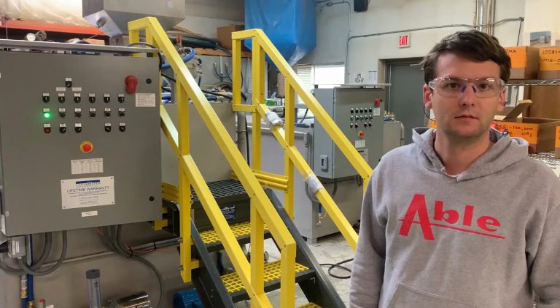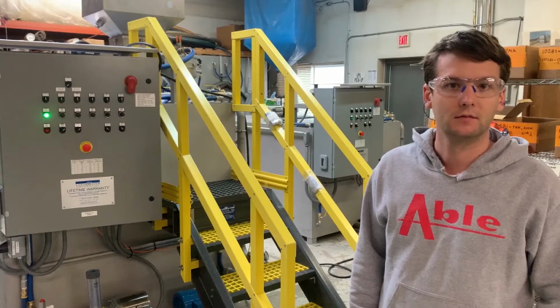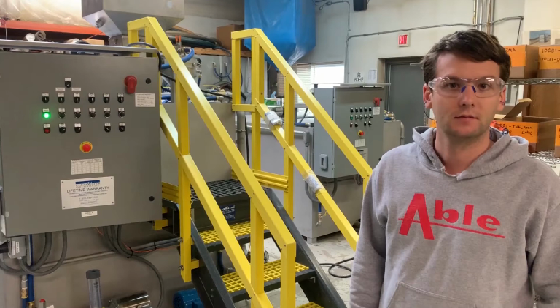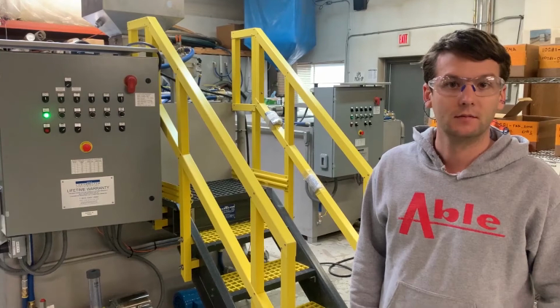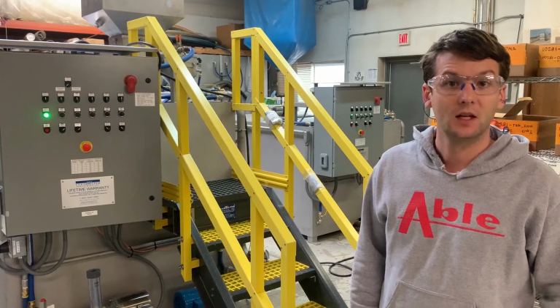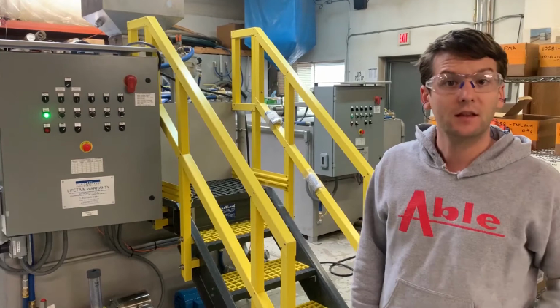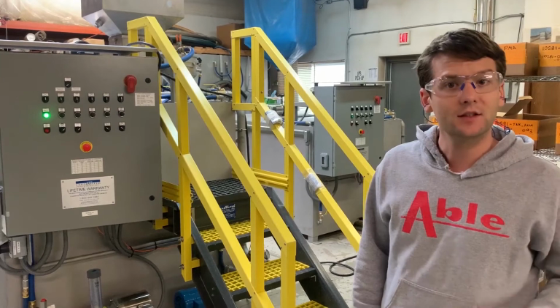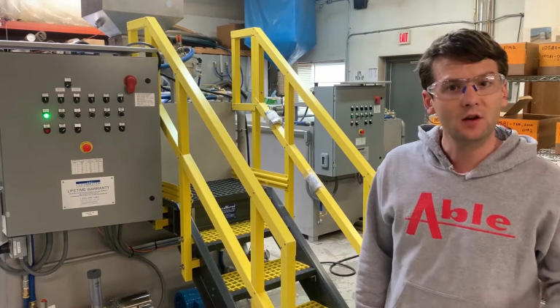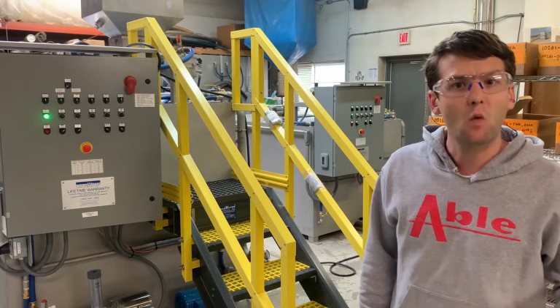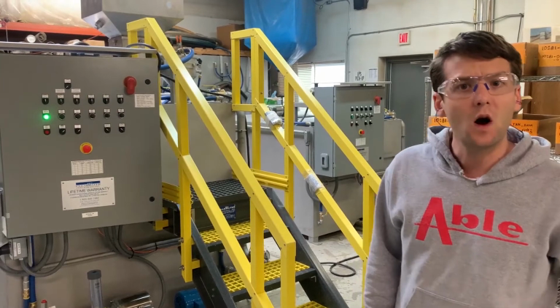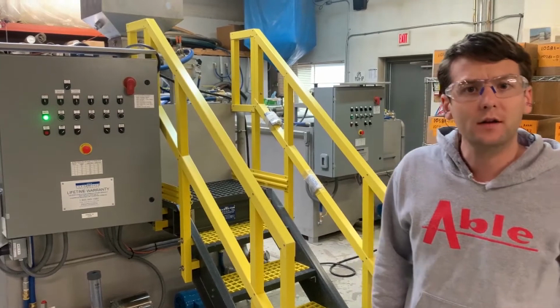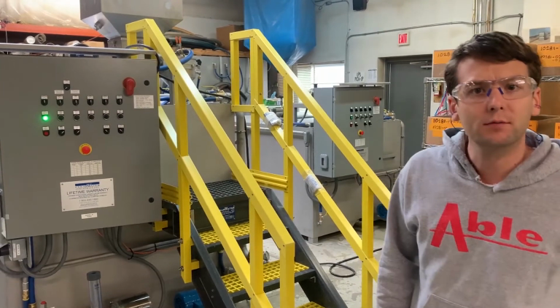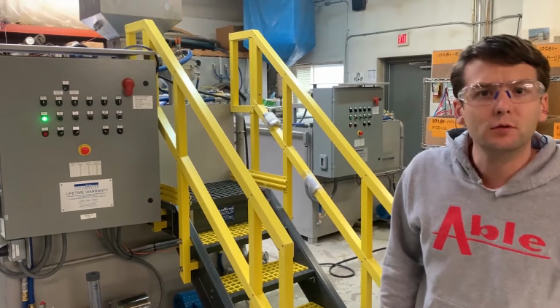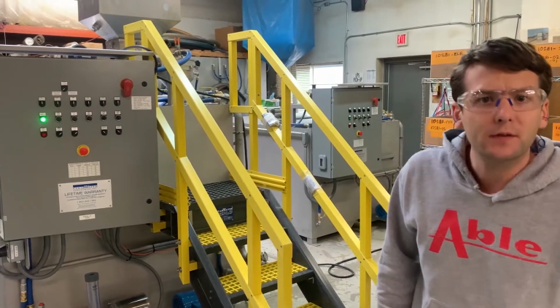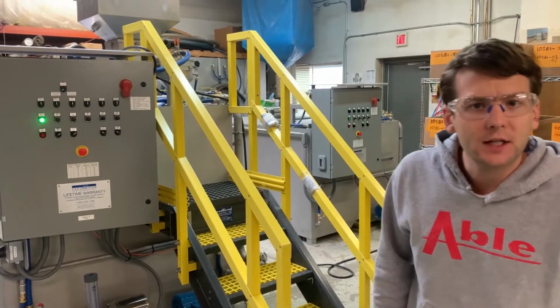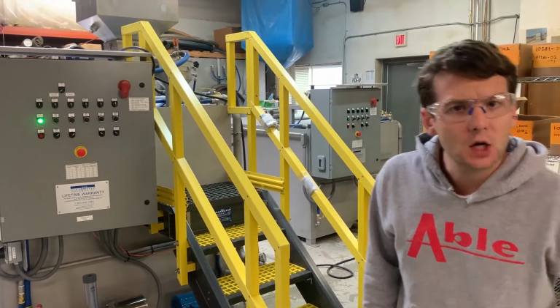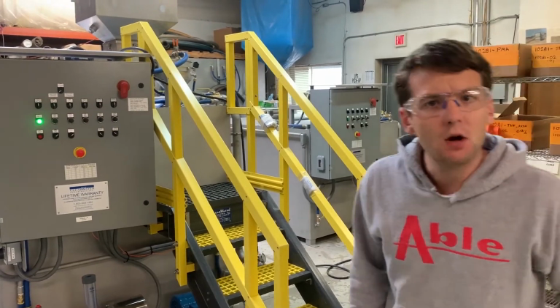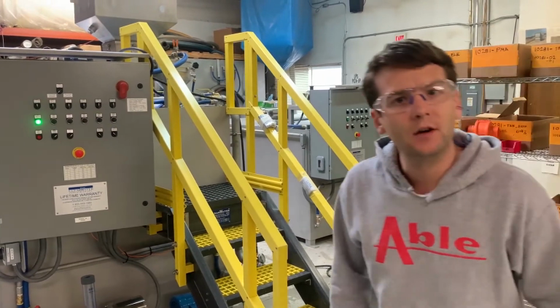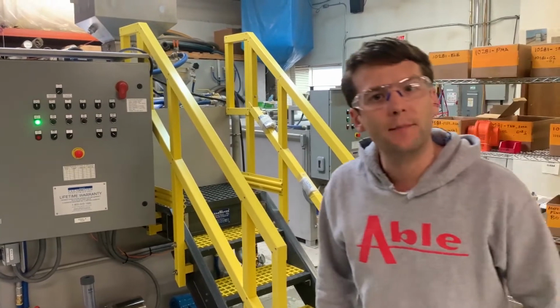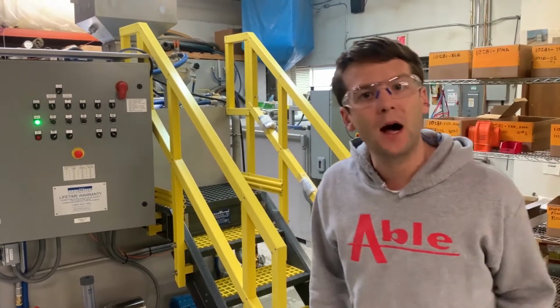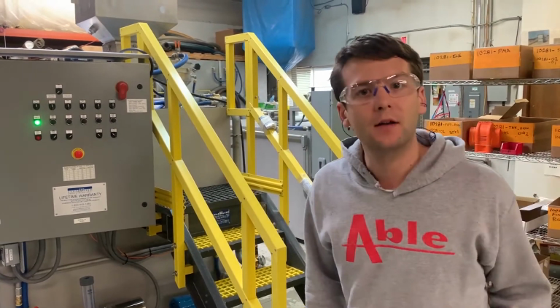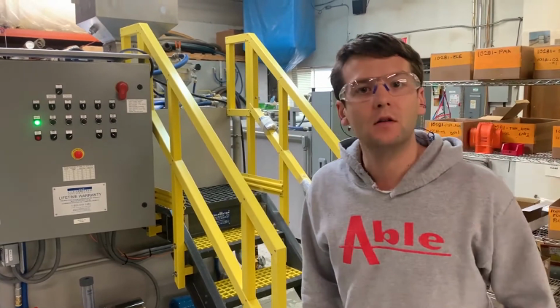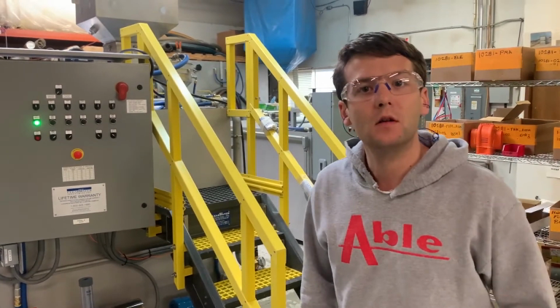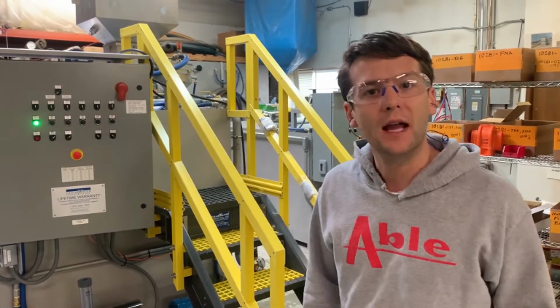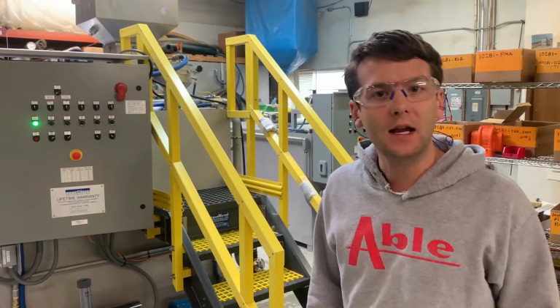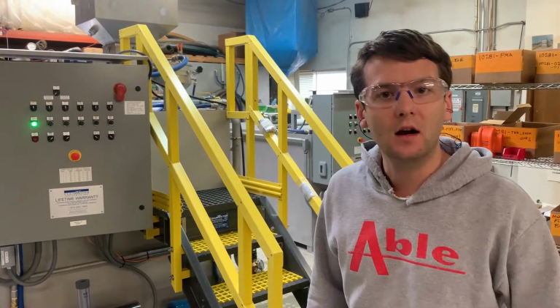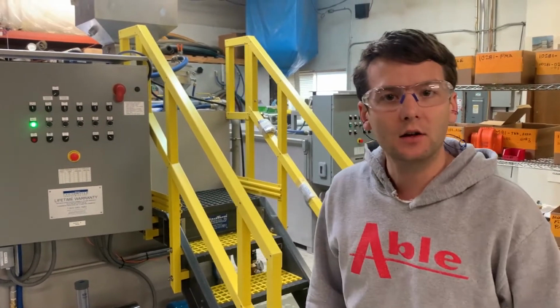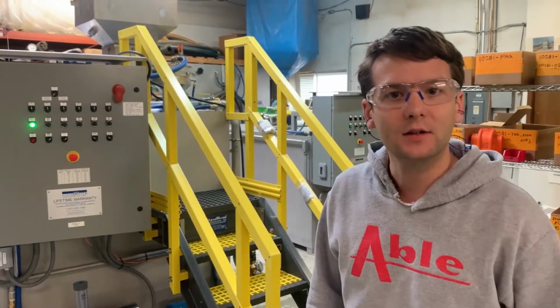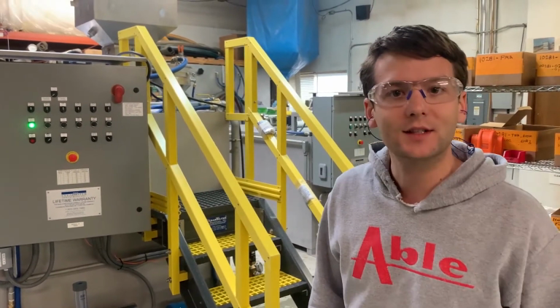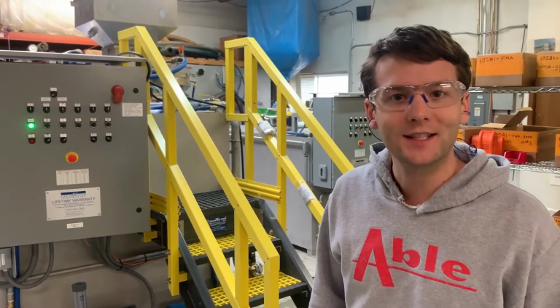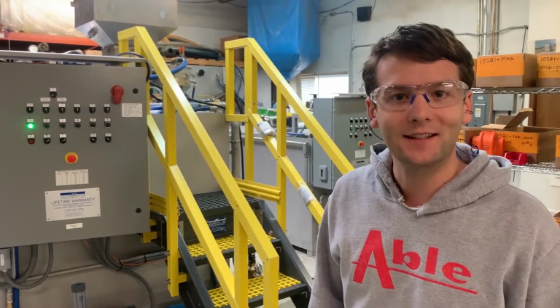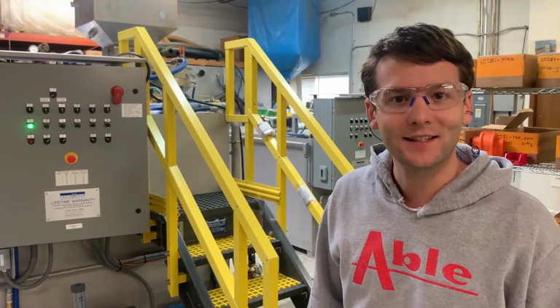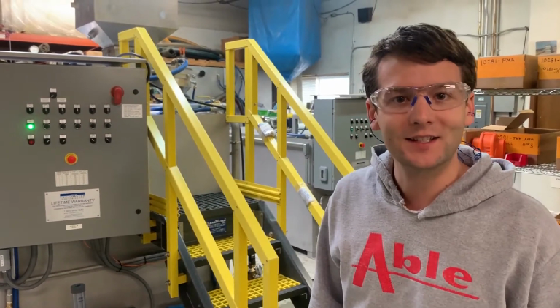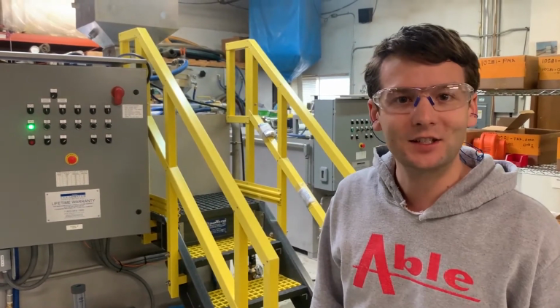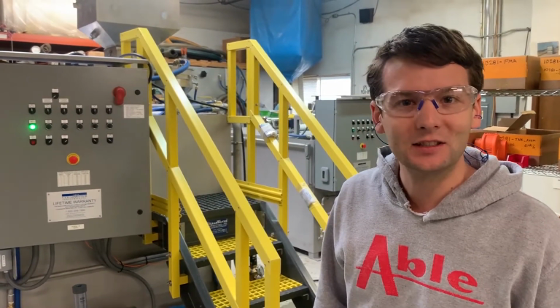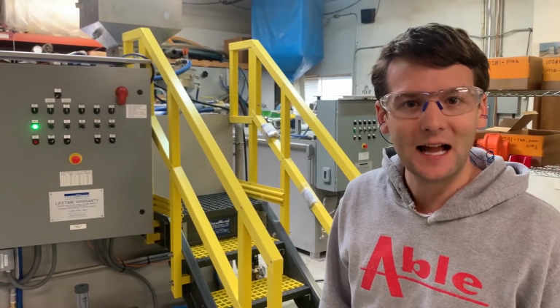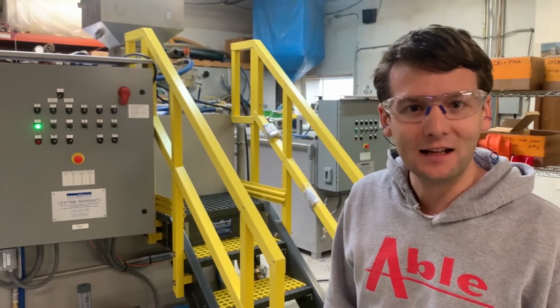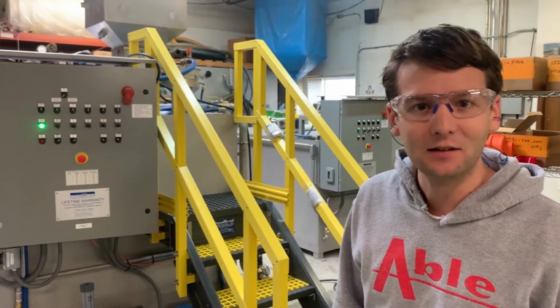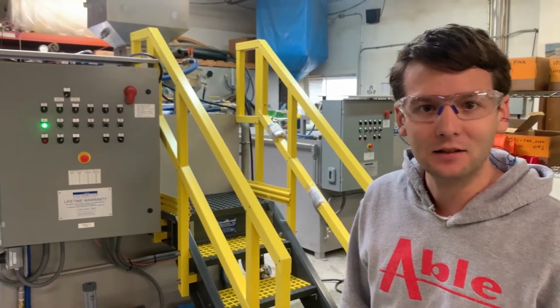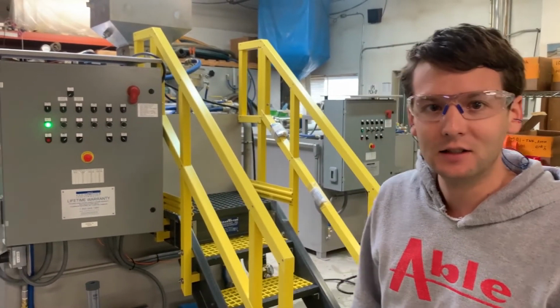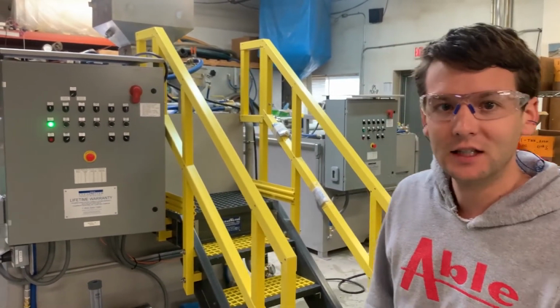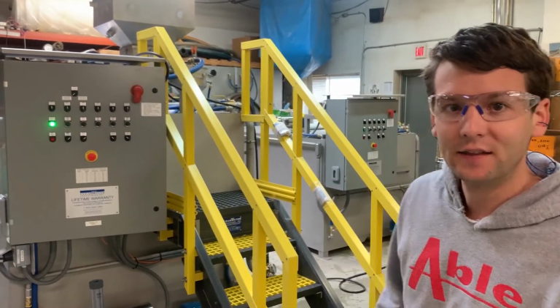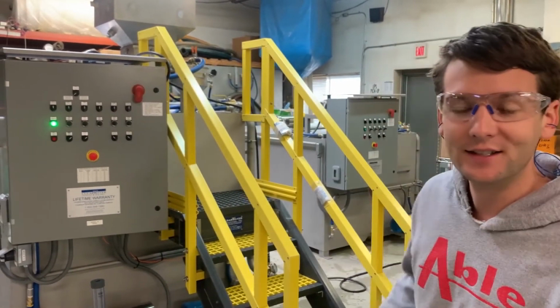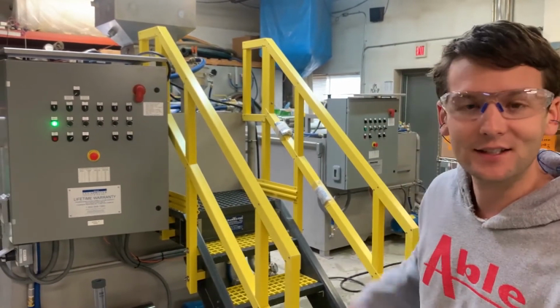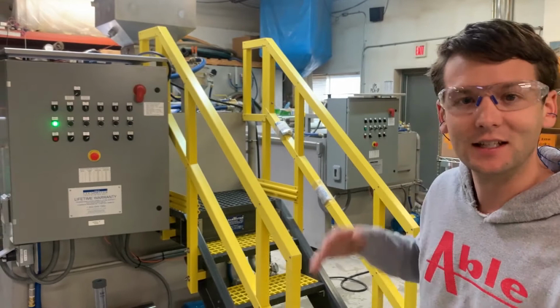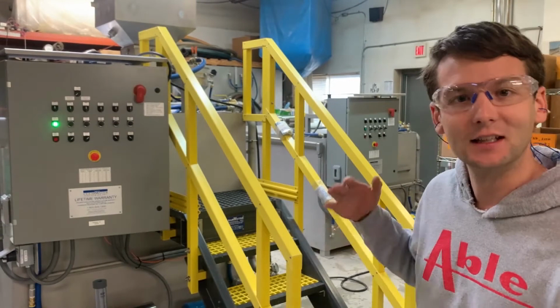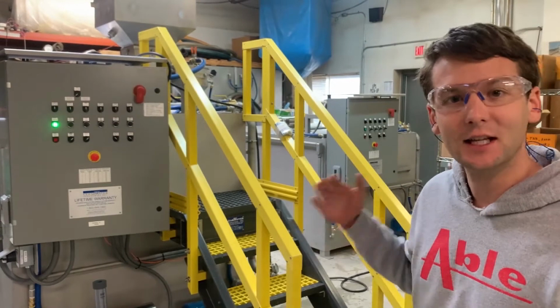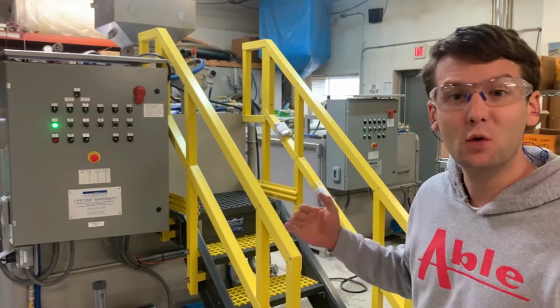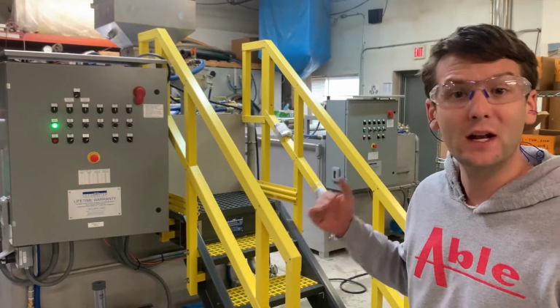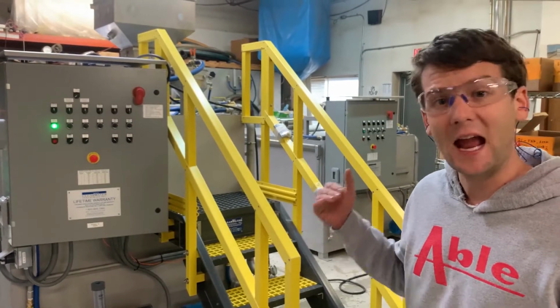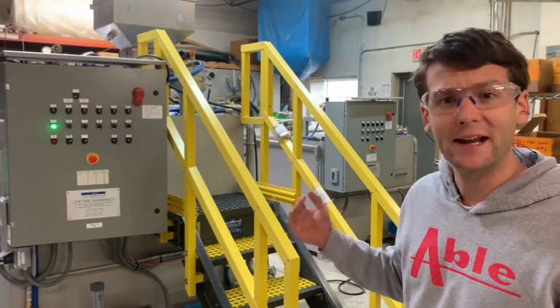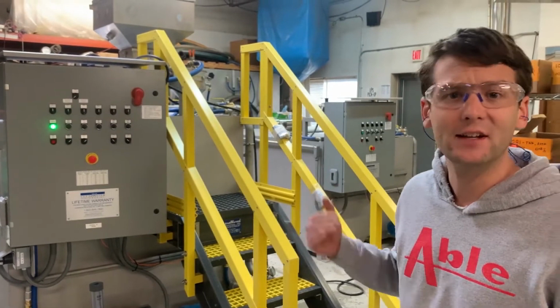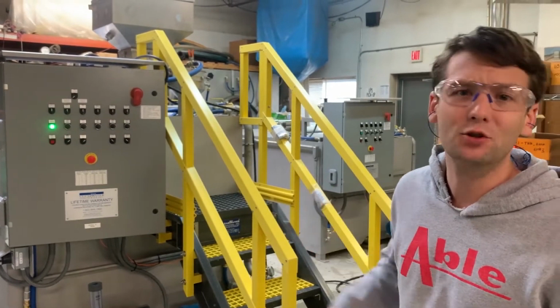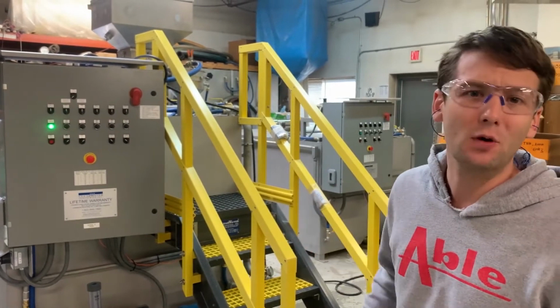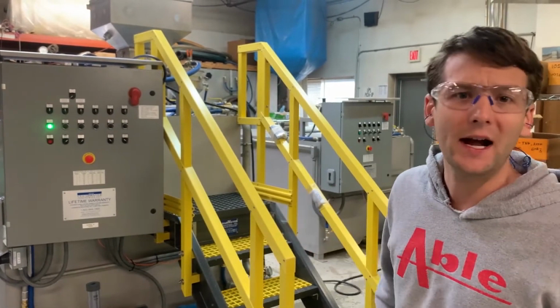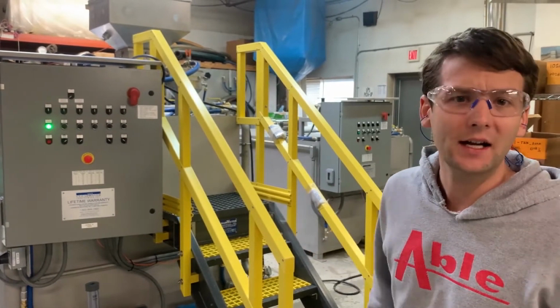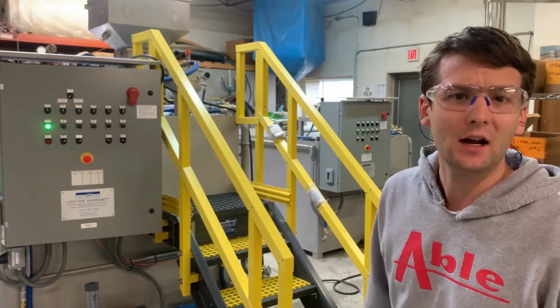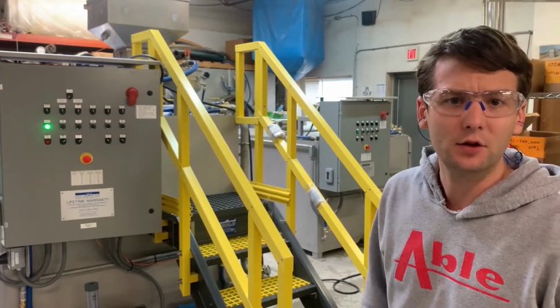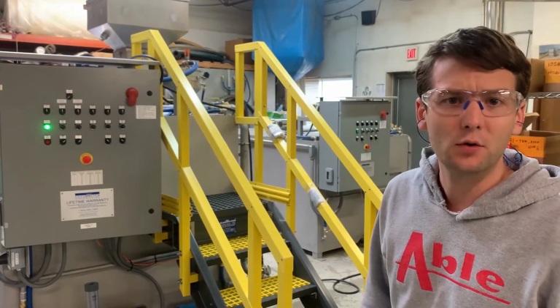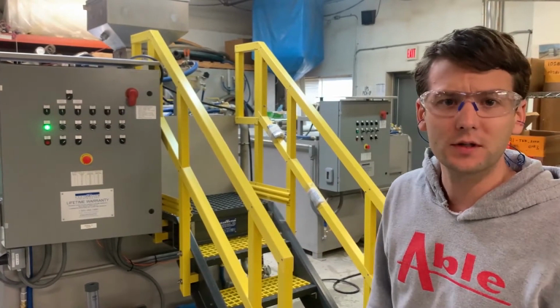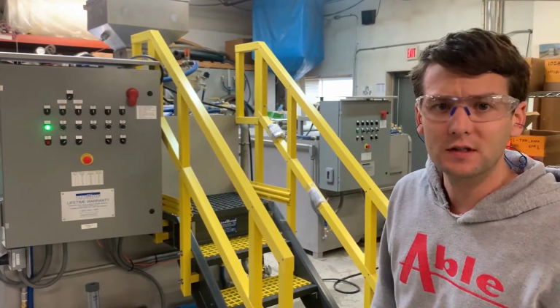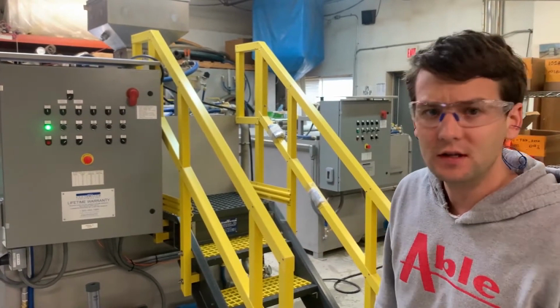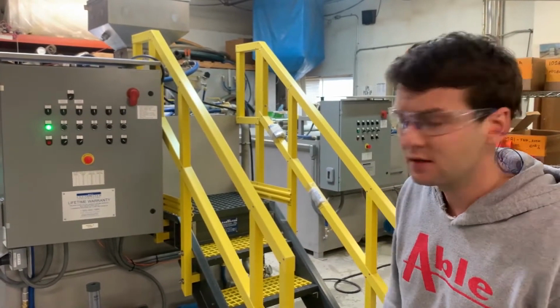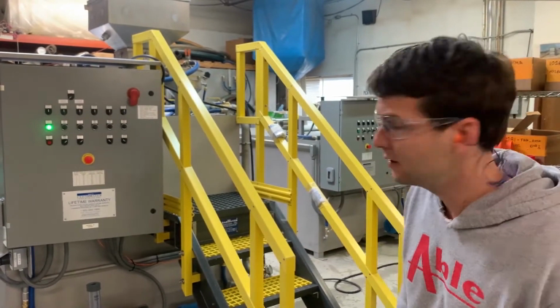This is a walkthrough video of our model 800 stainless steel L. This is a liquid and dry dosing system.